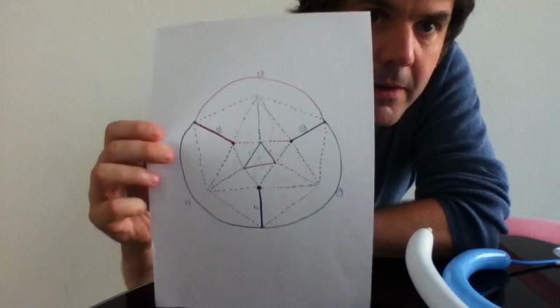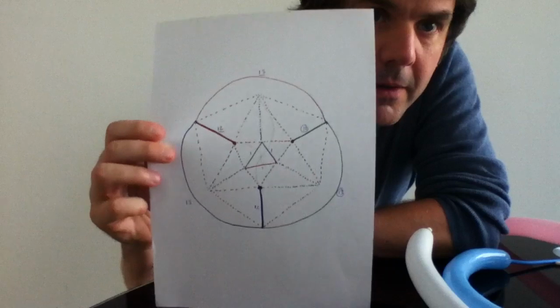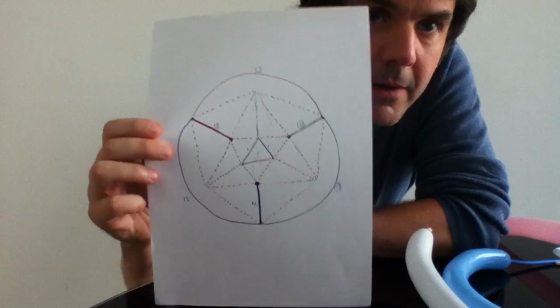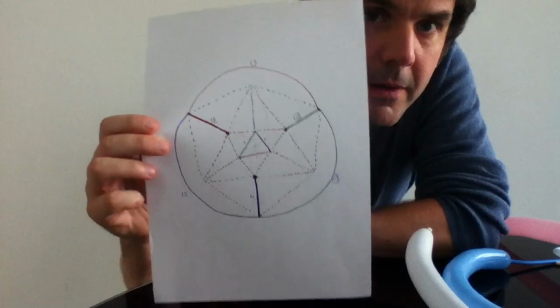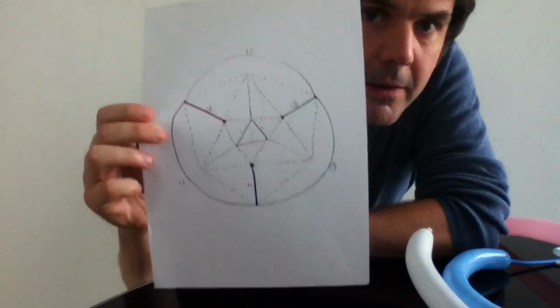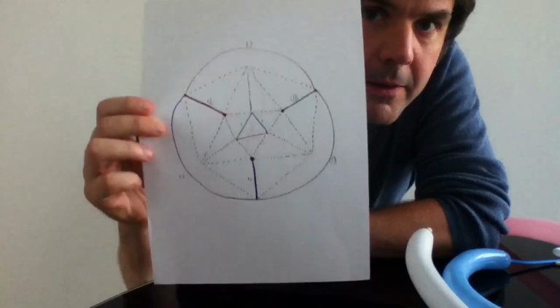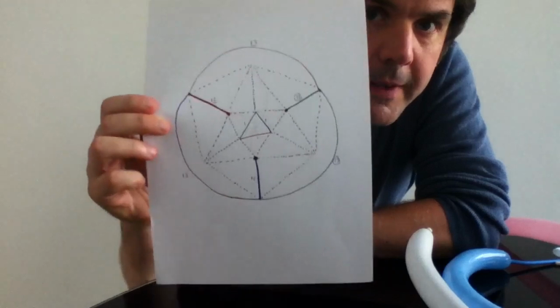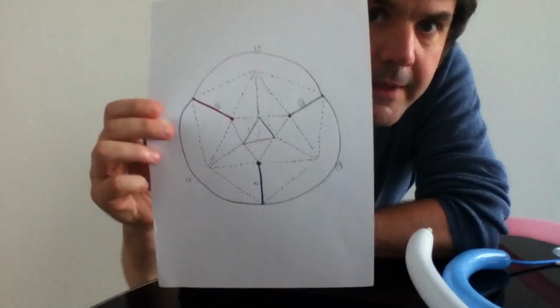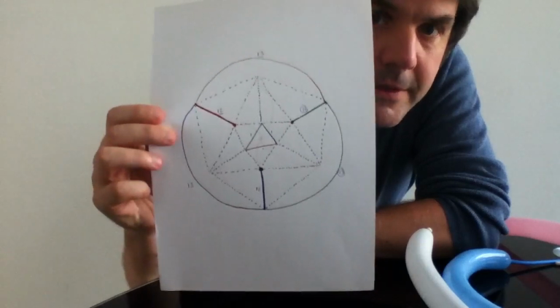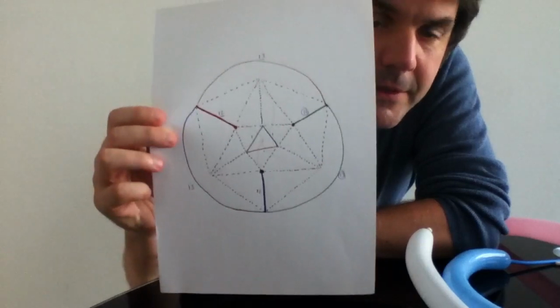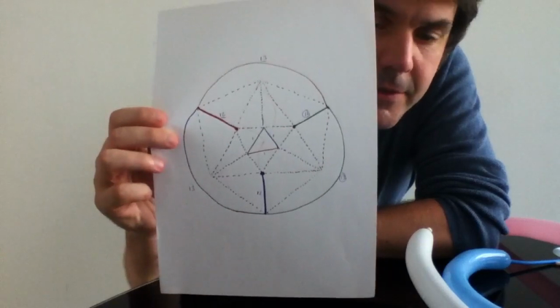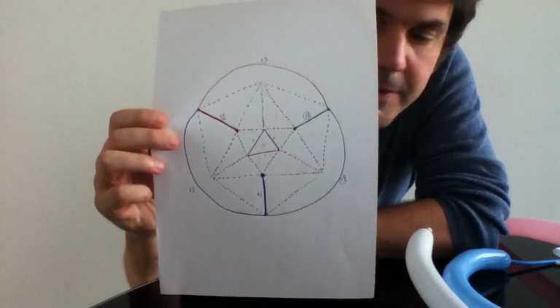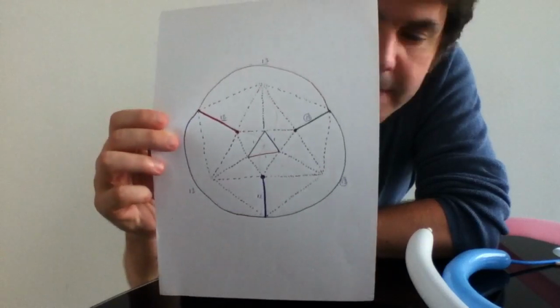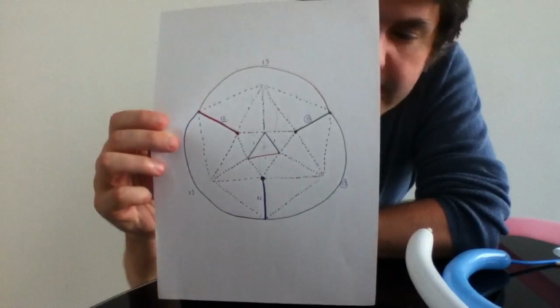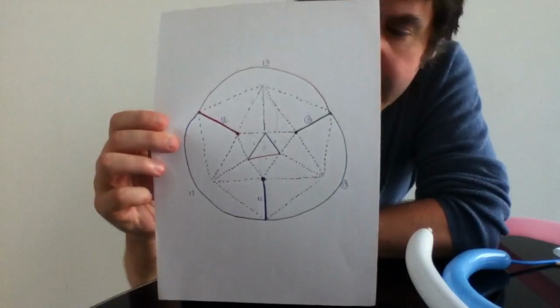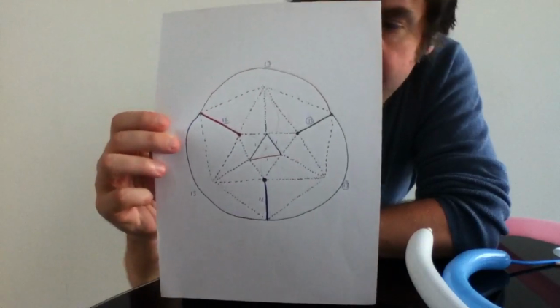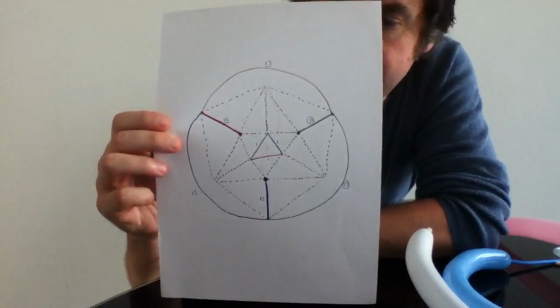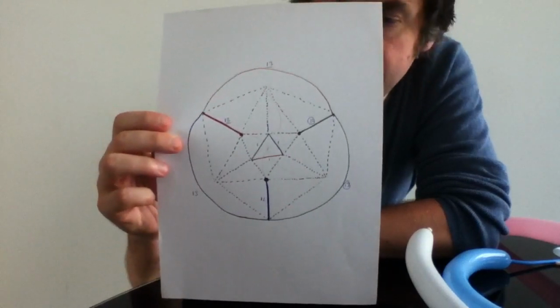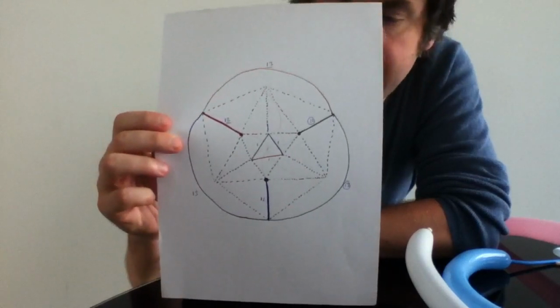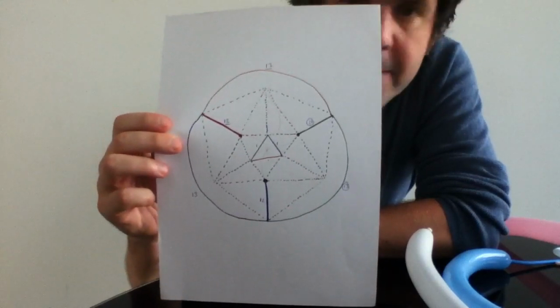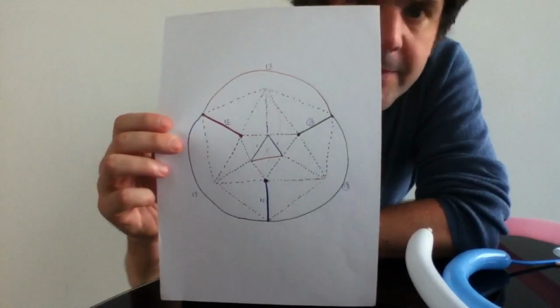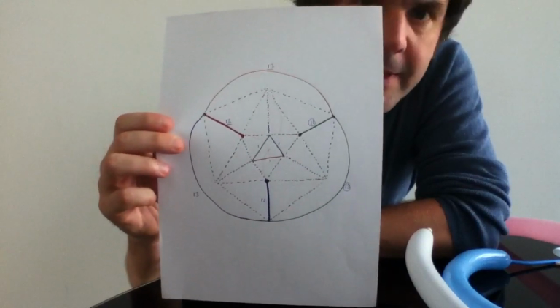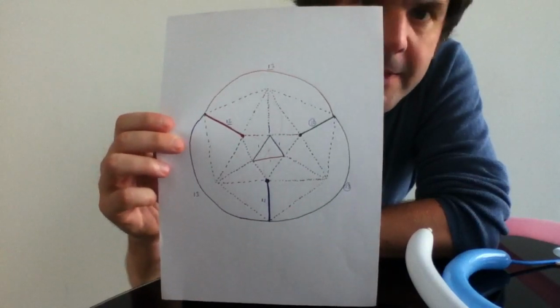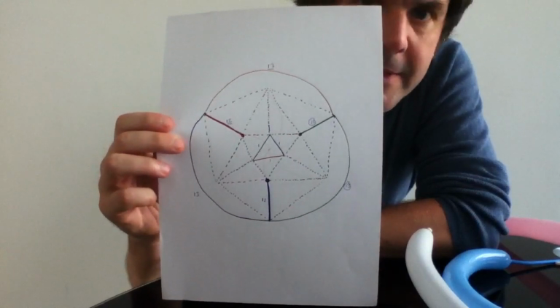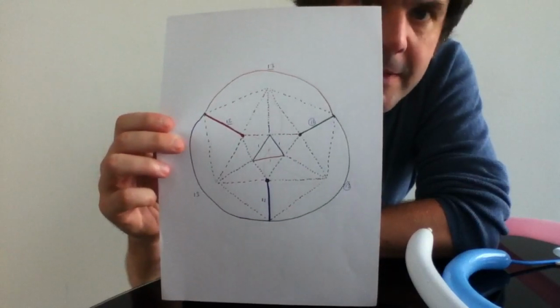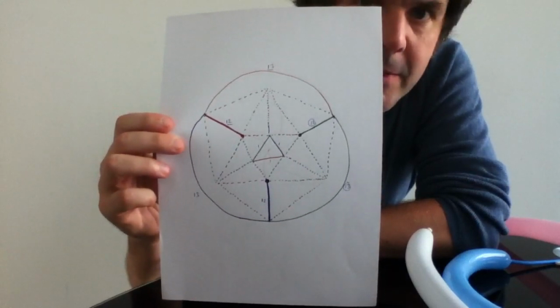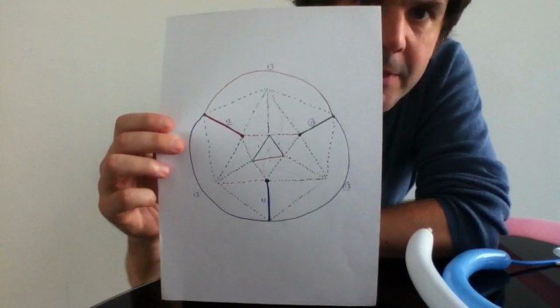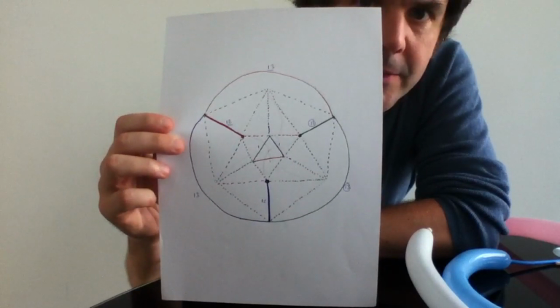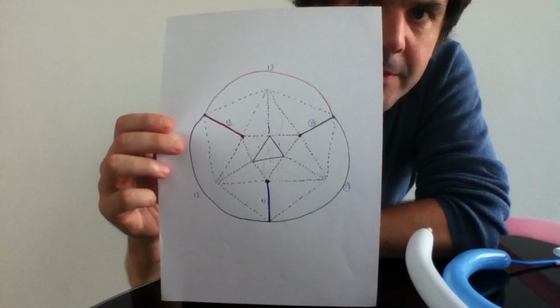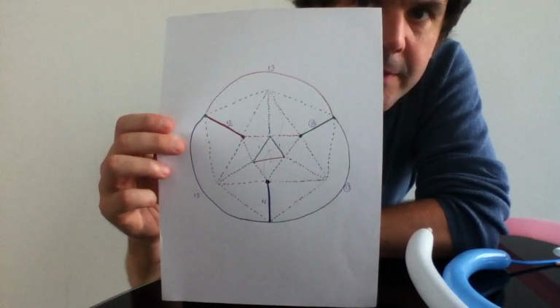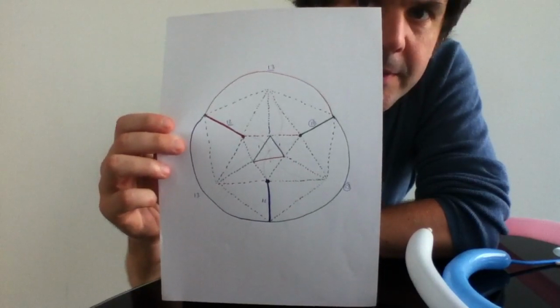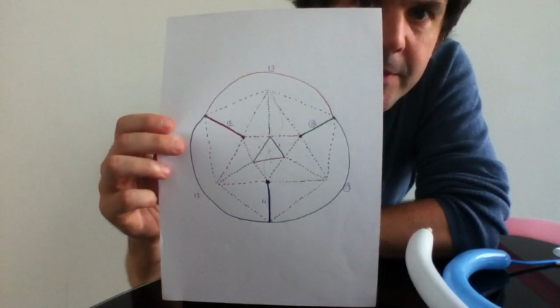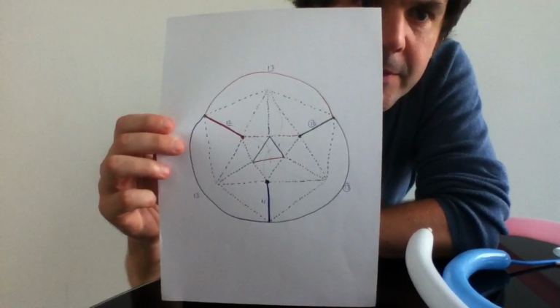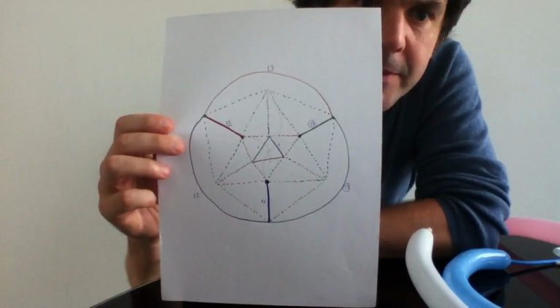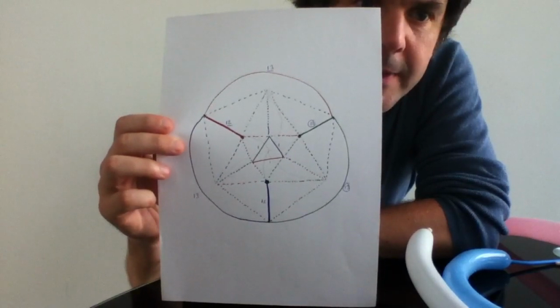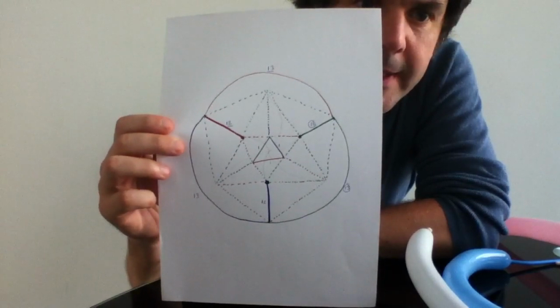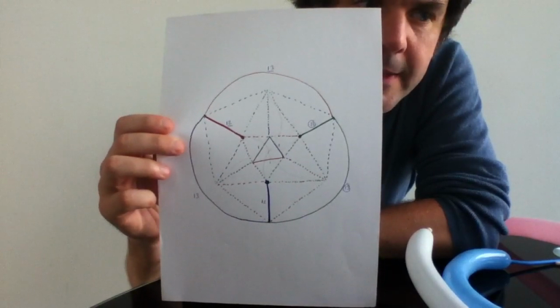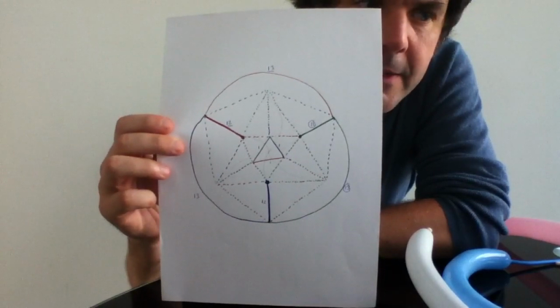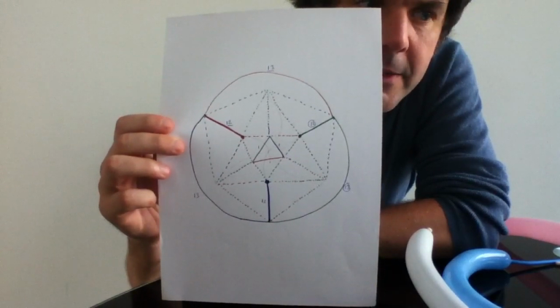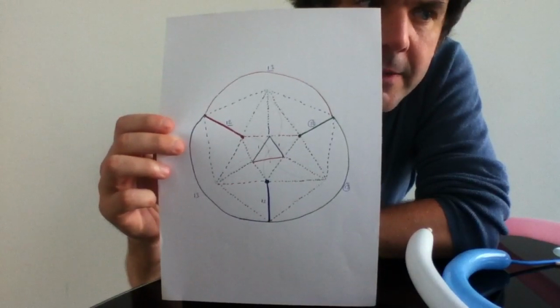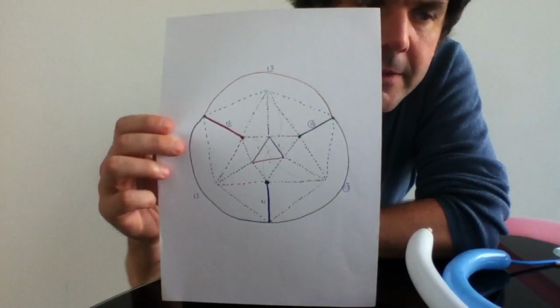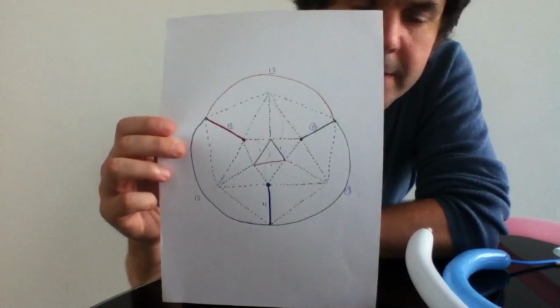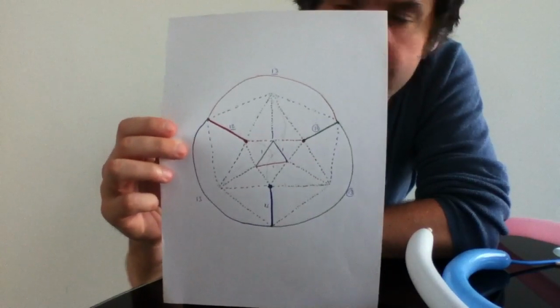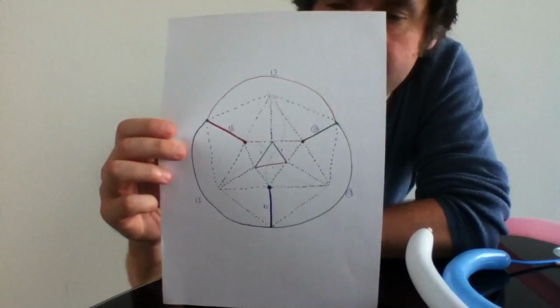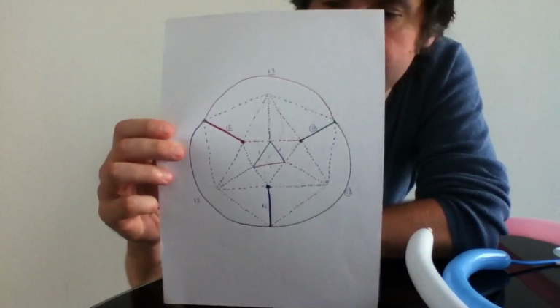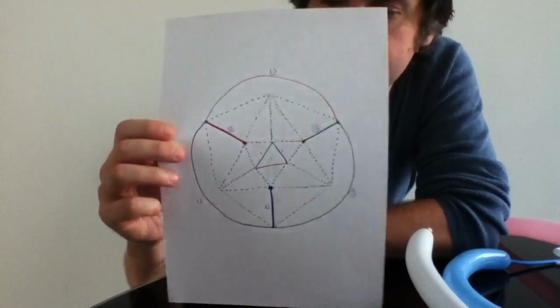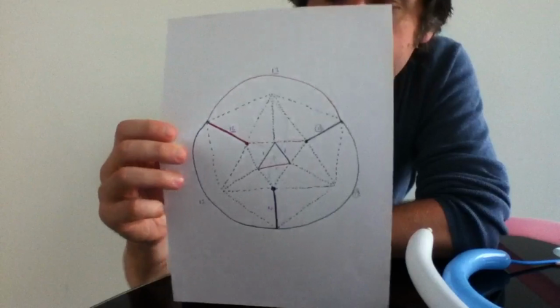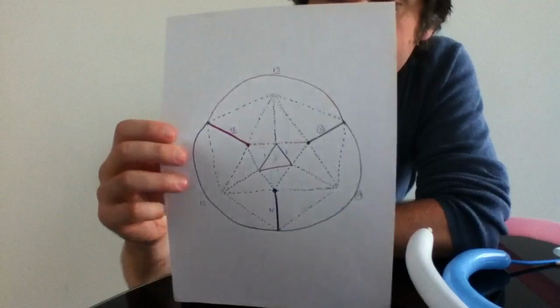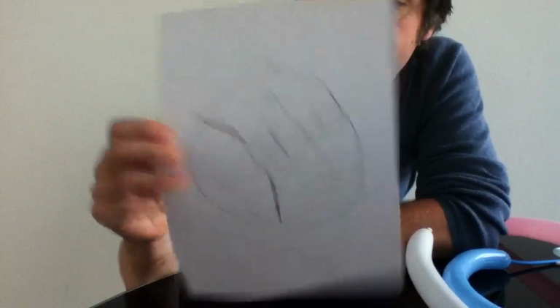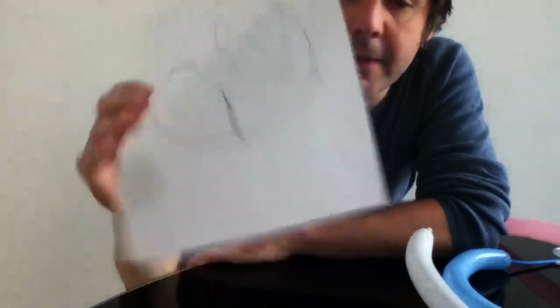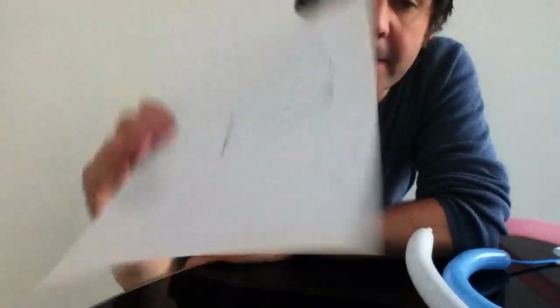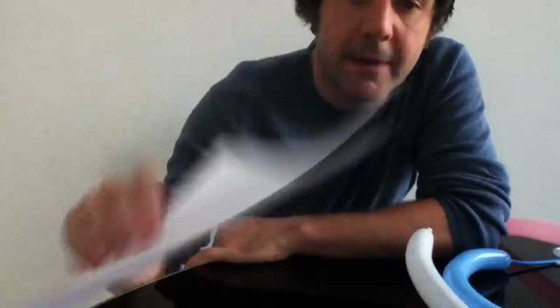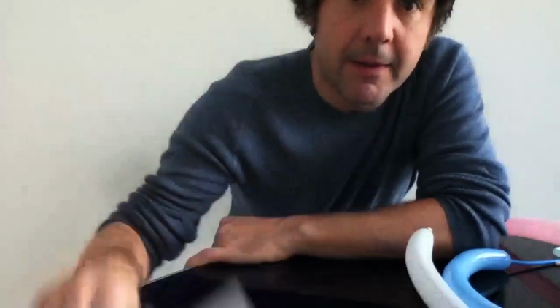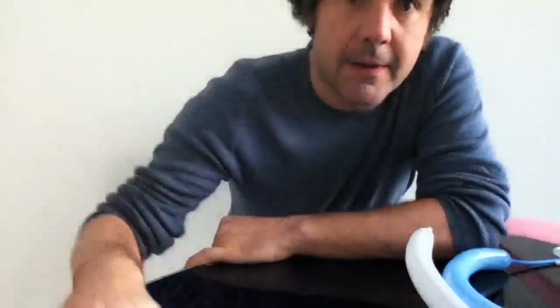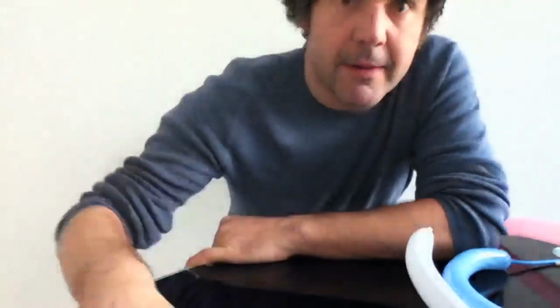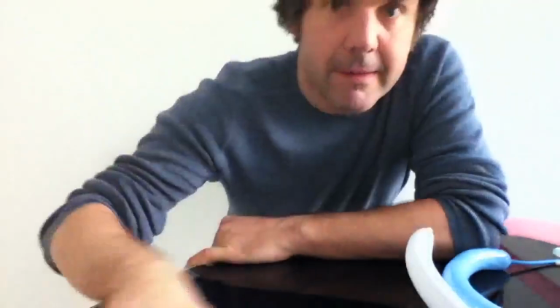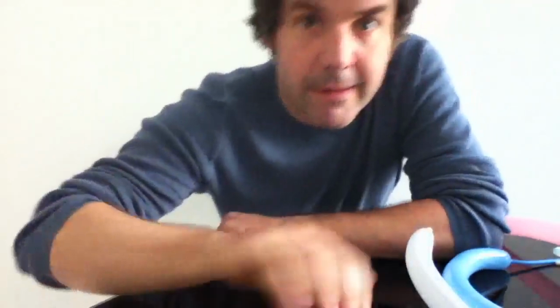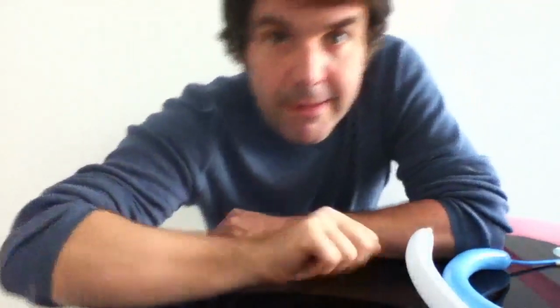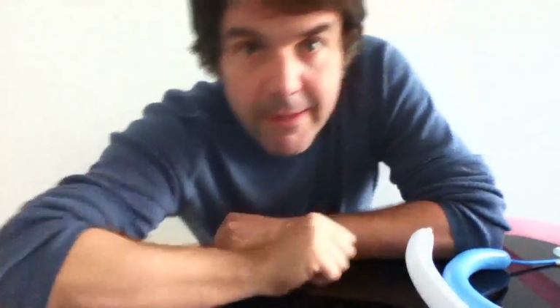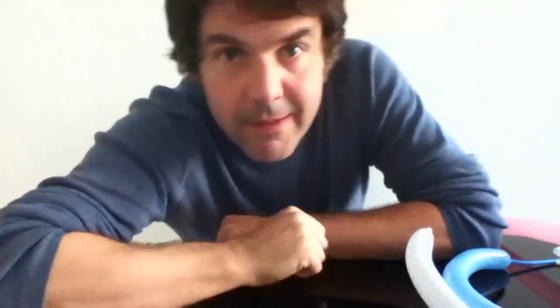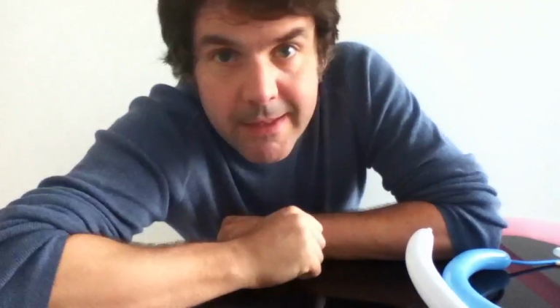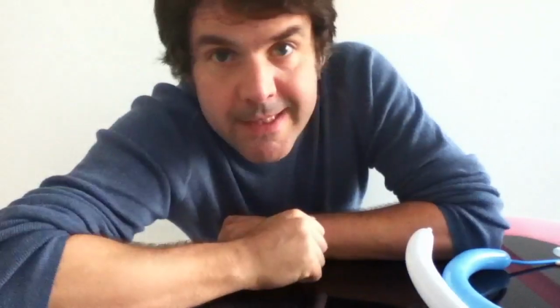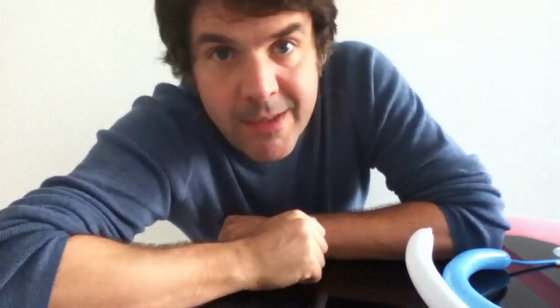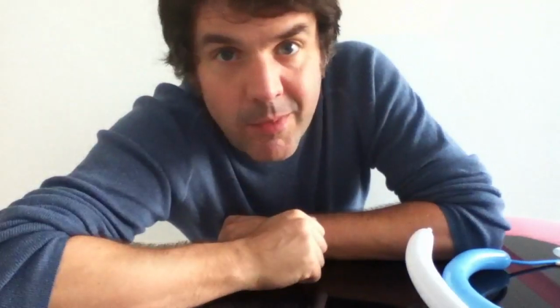Okay, so today I'm going to actually make this out of balloons, so take a look. Let's see what we can do.